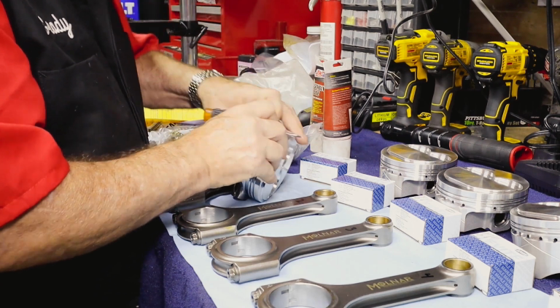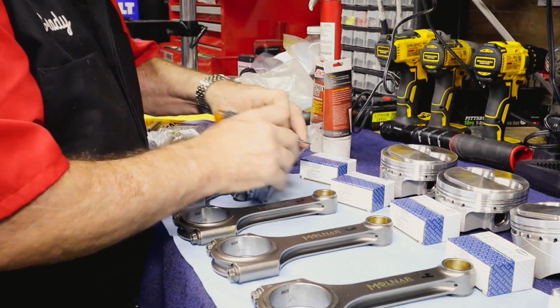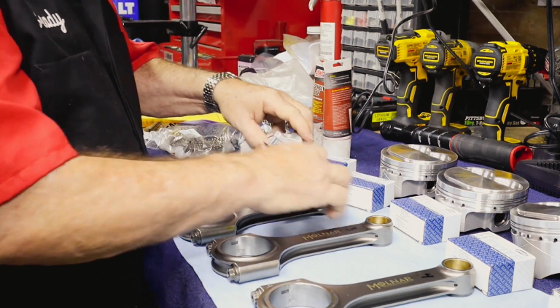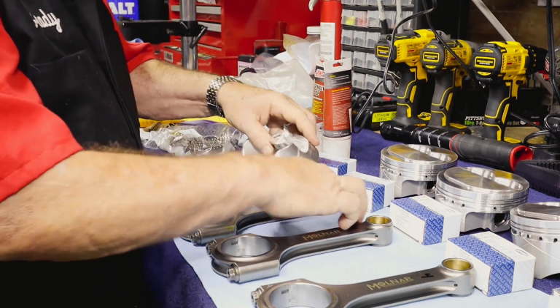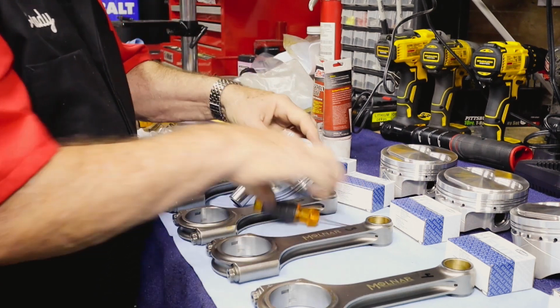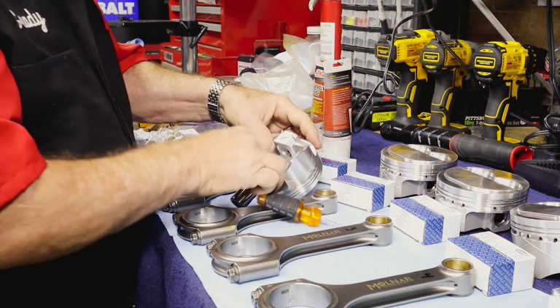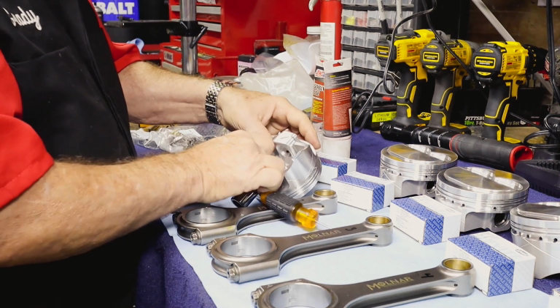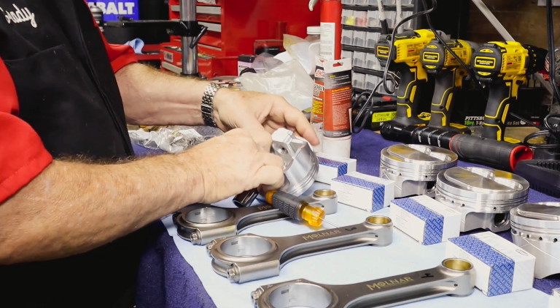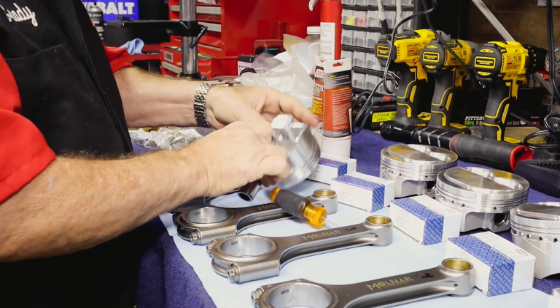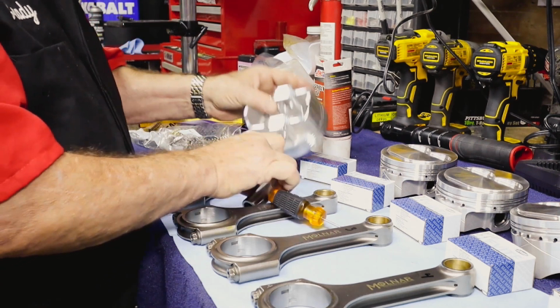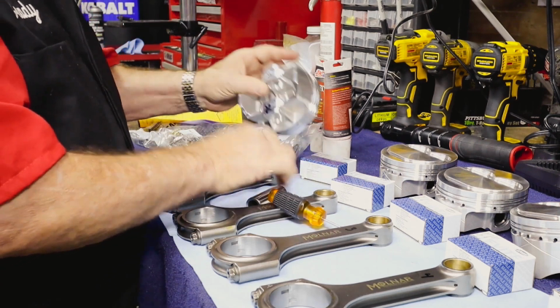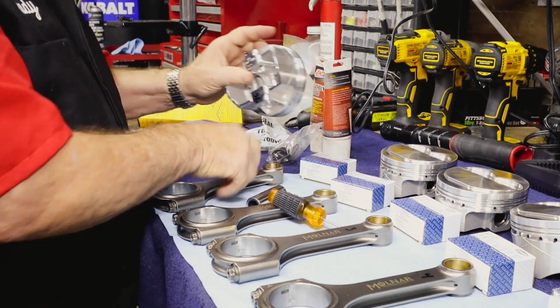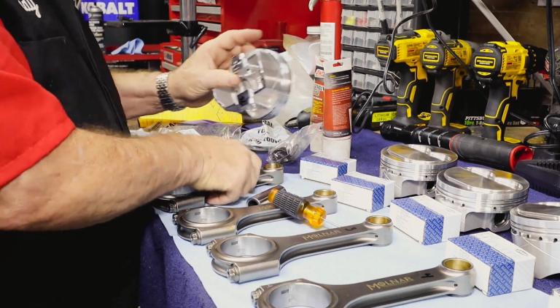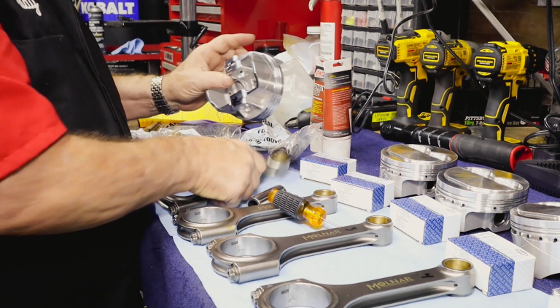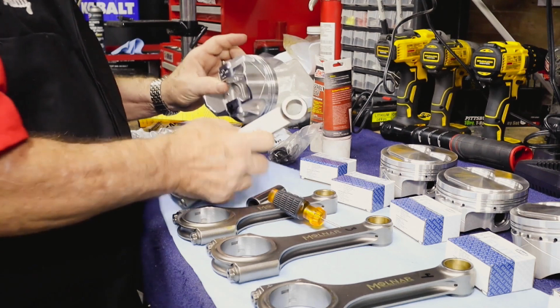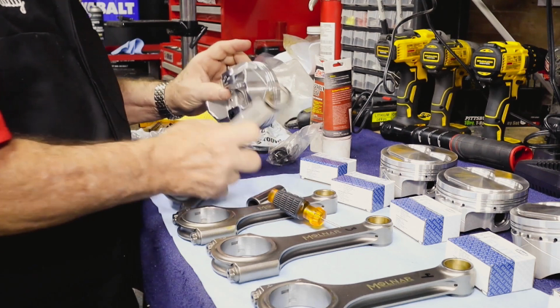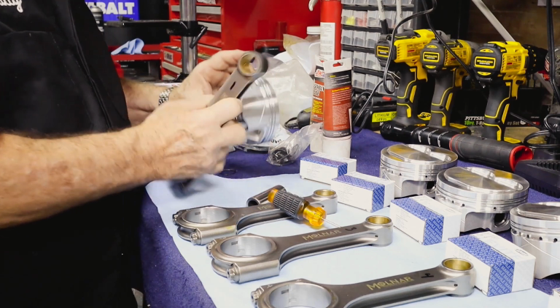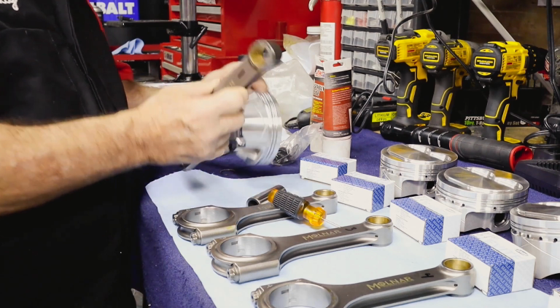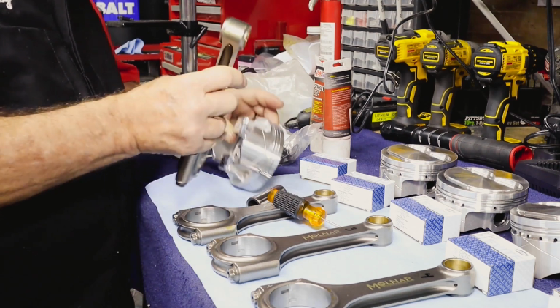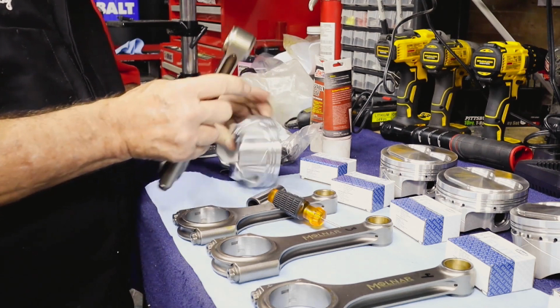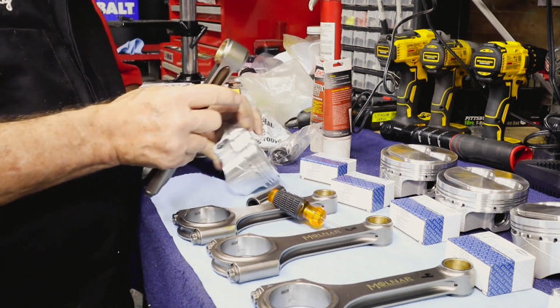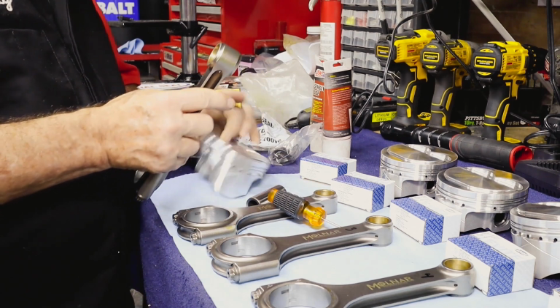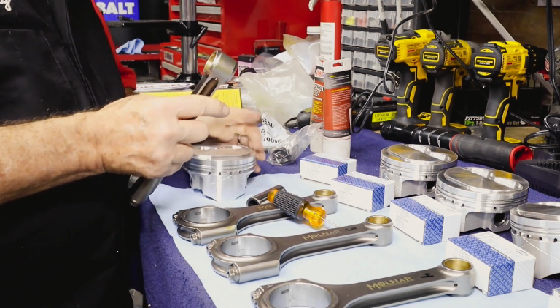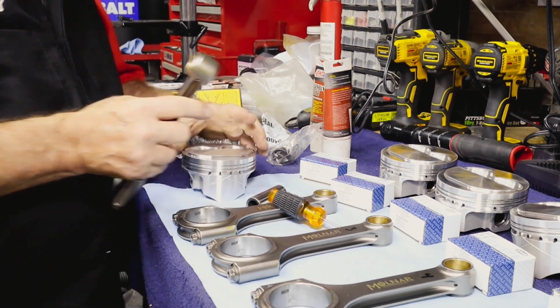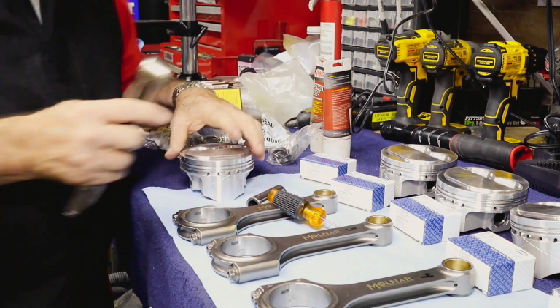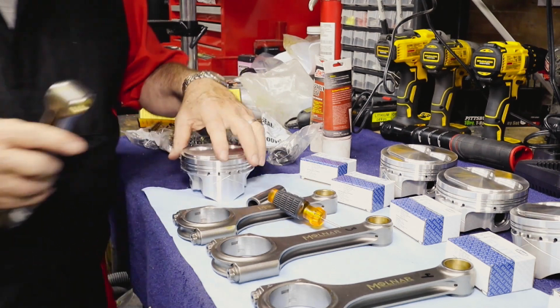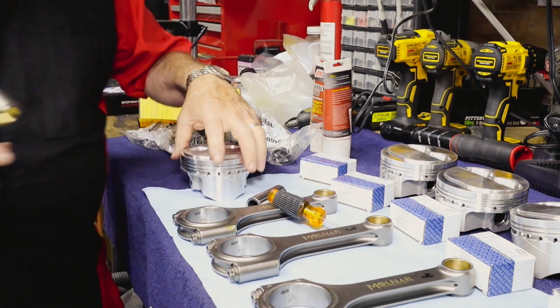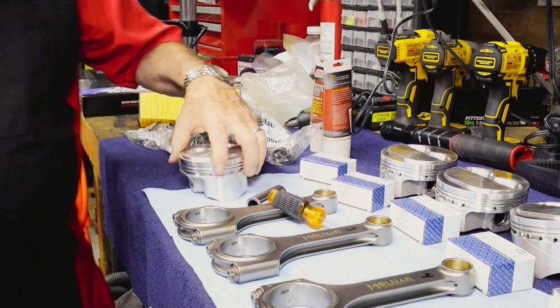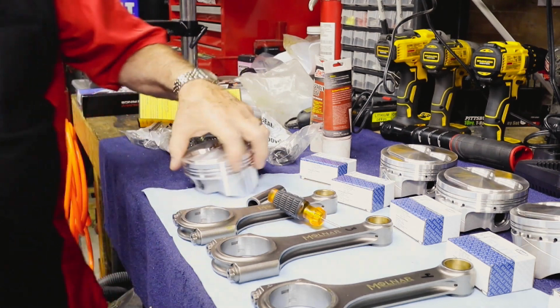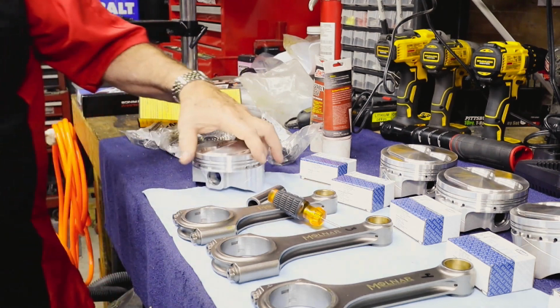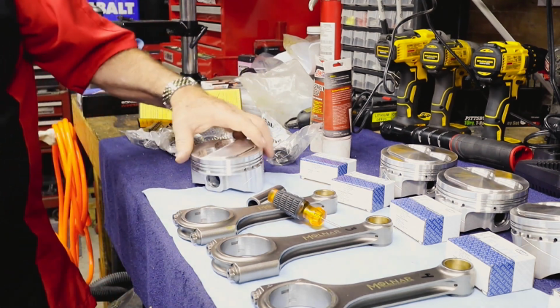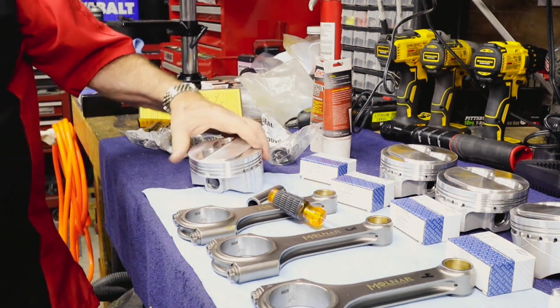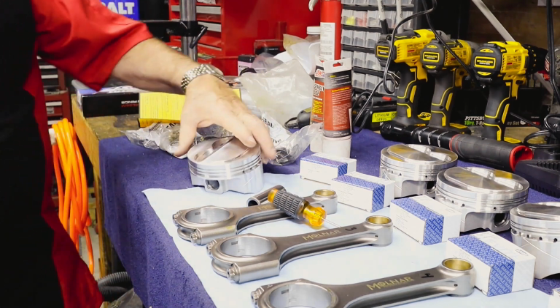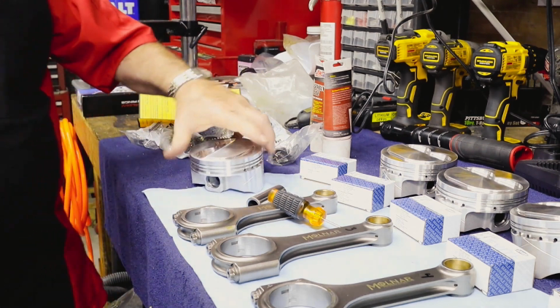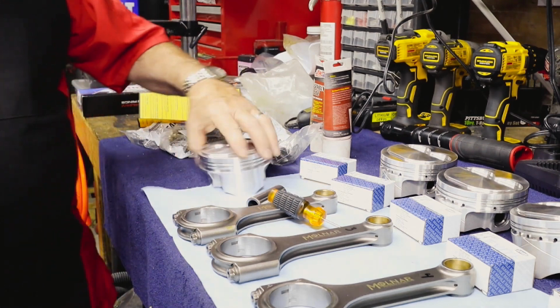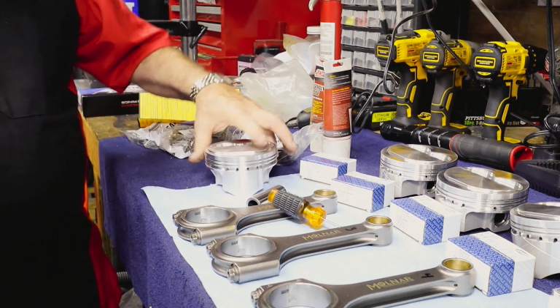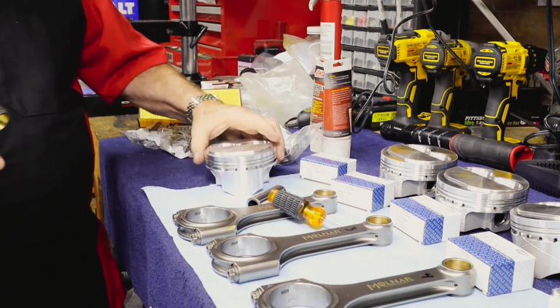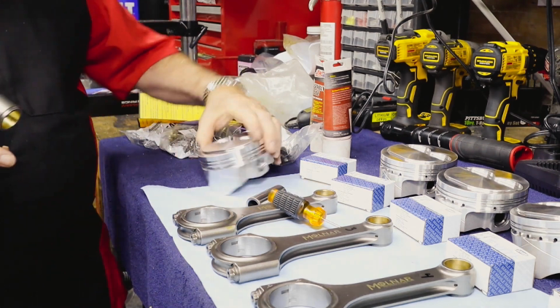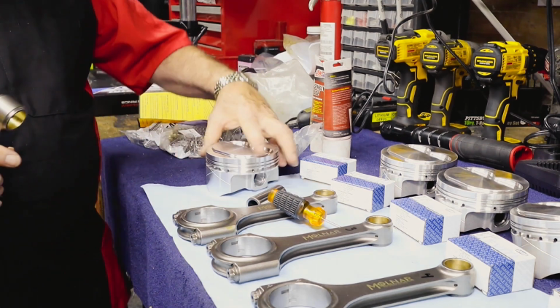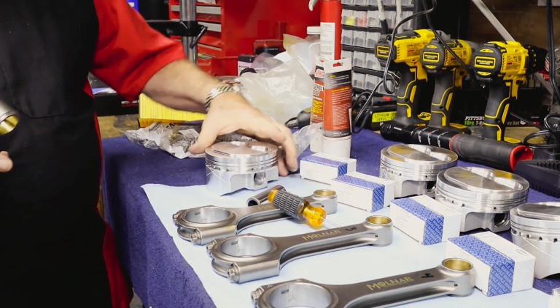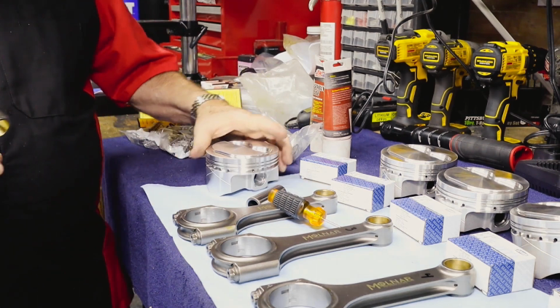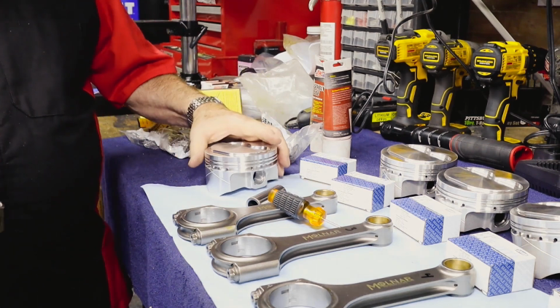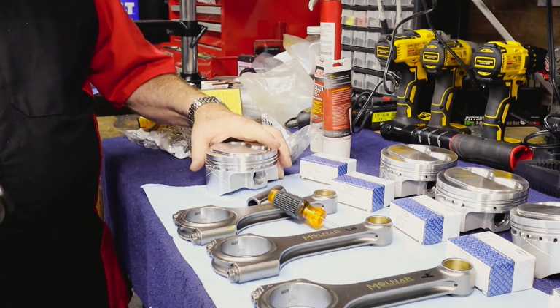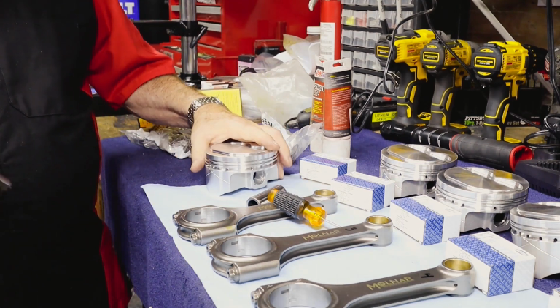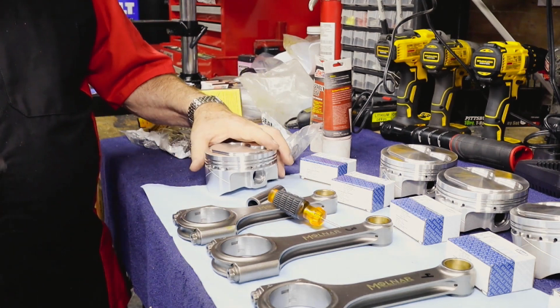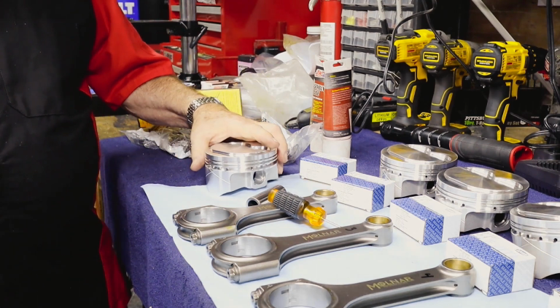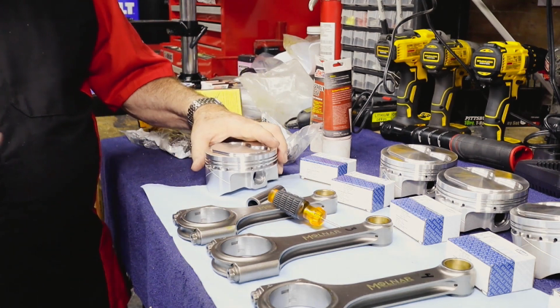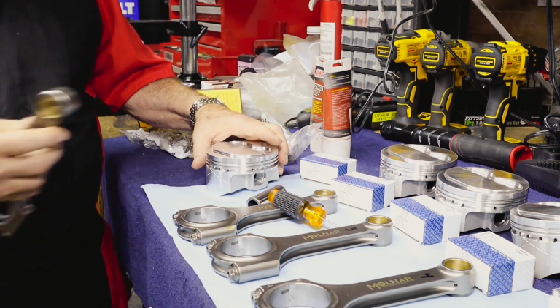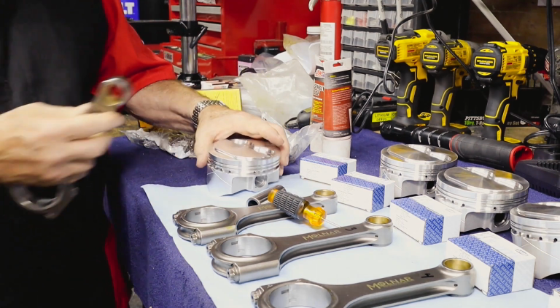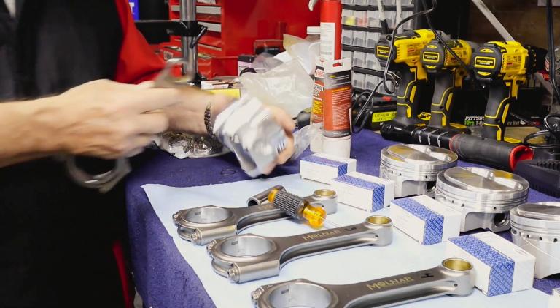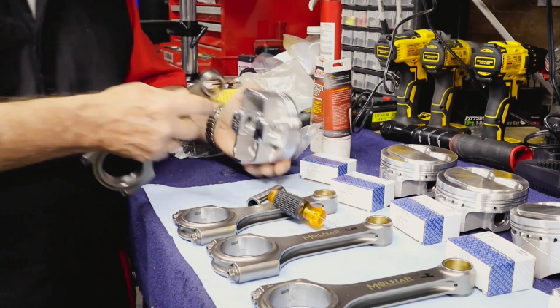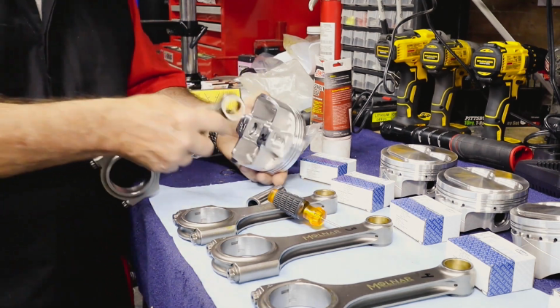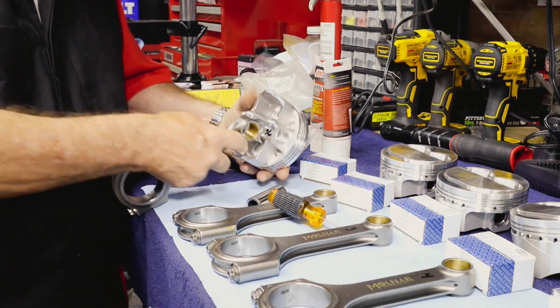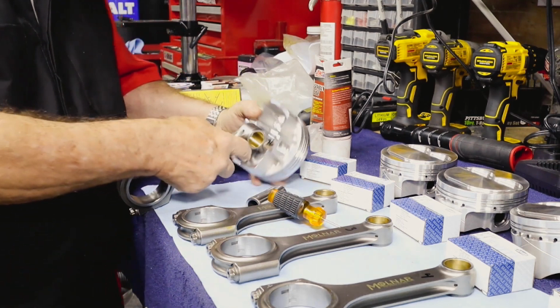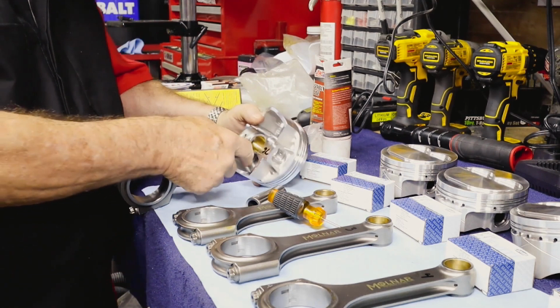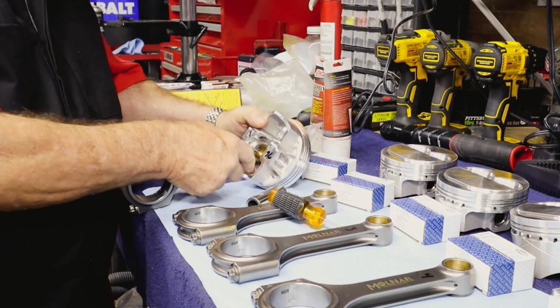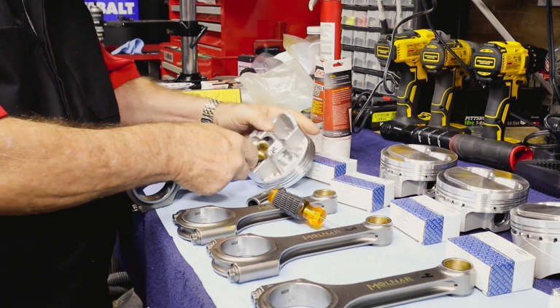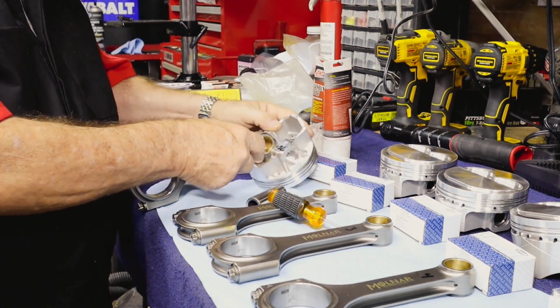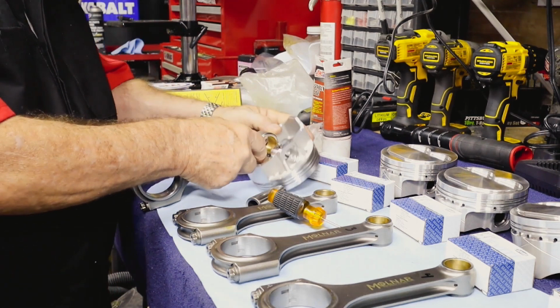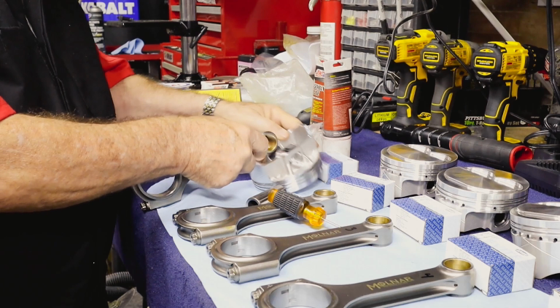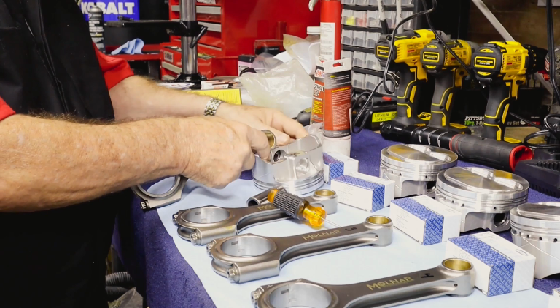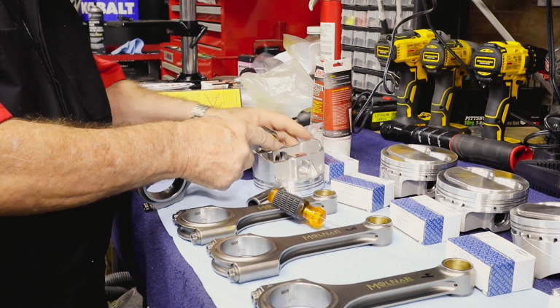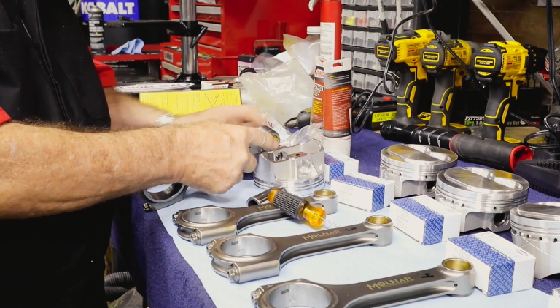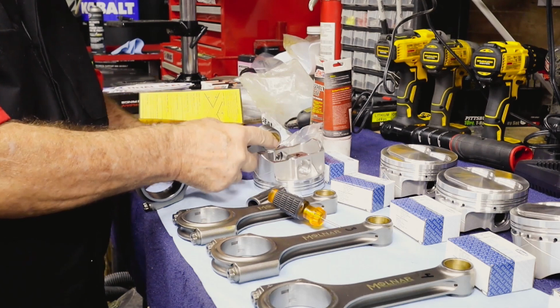In fact, it is so well balanced they rated it up to 8,000 RPMs if needed. That is huge, ladies and gentlemen.